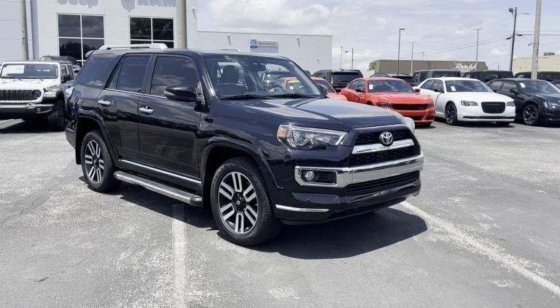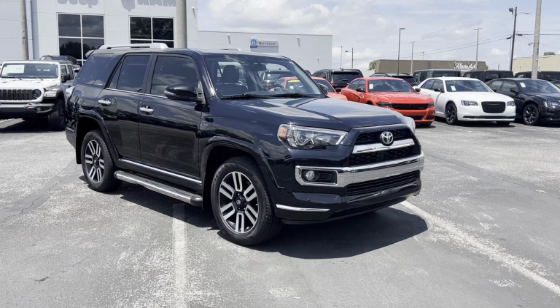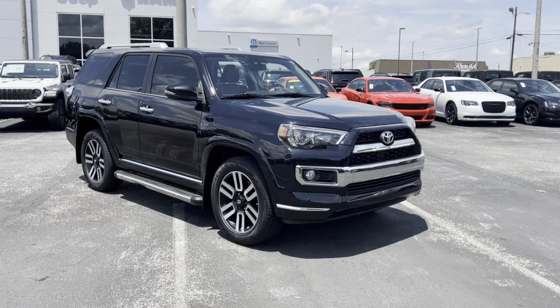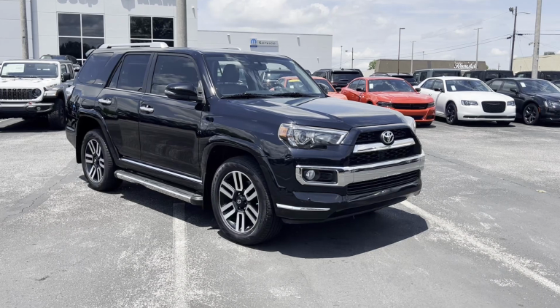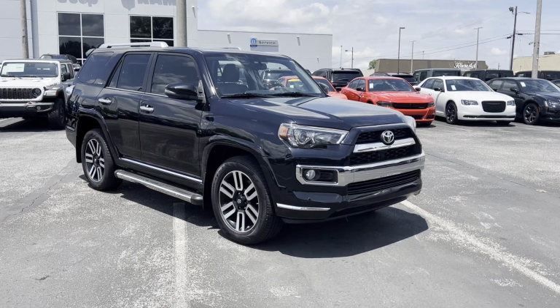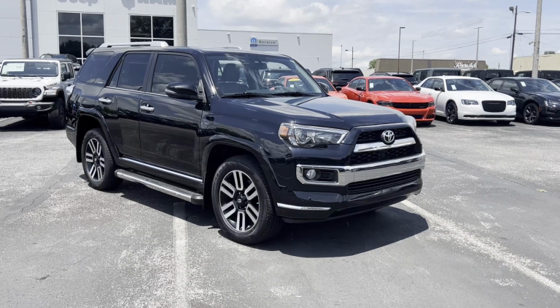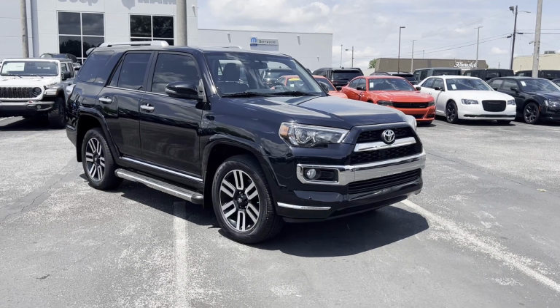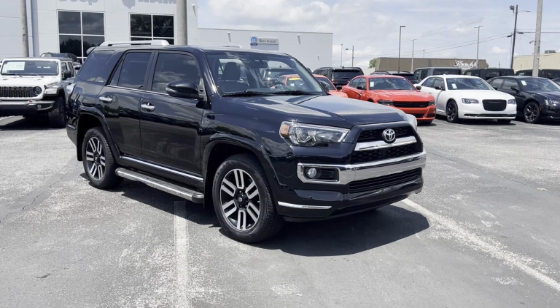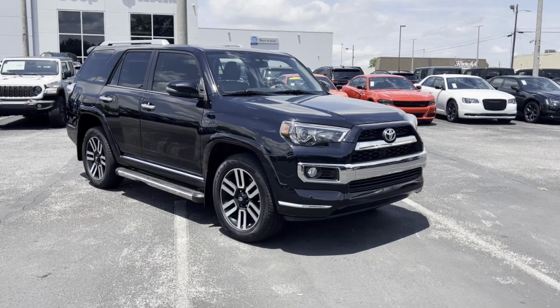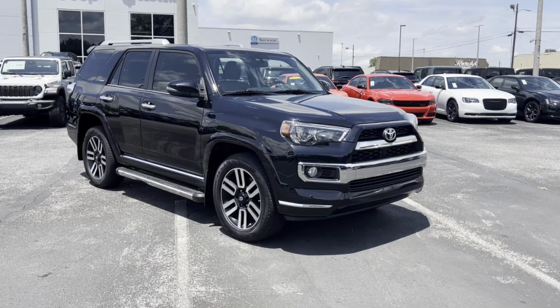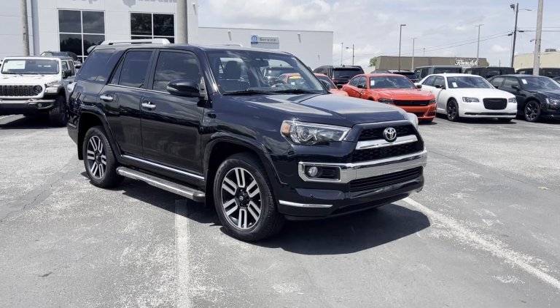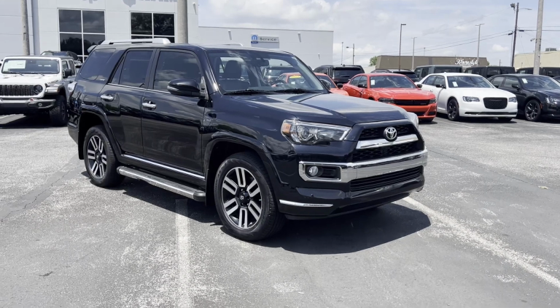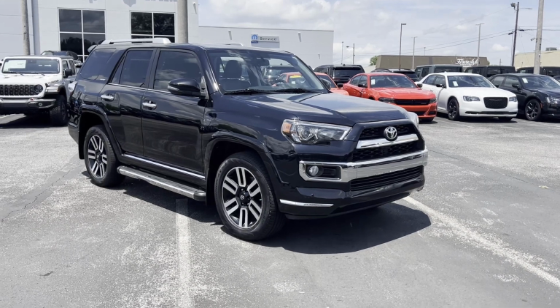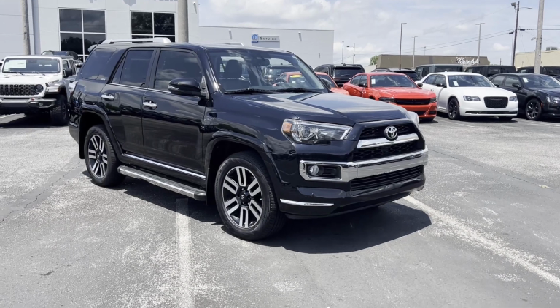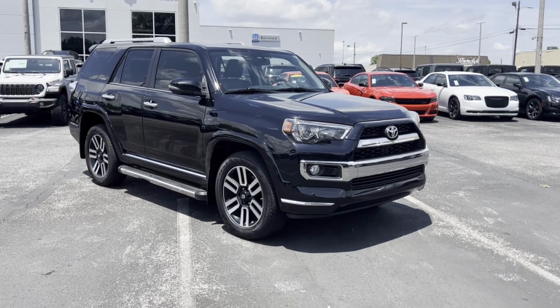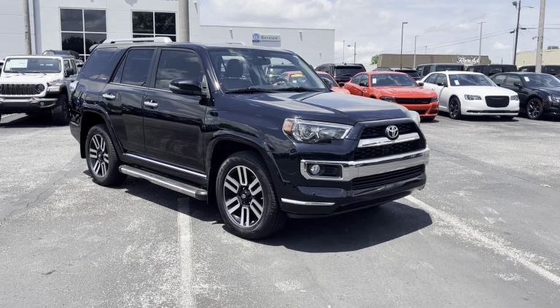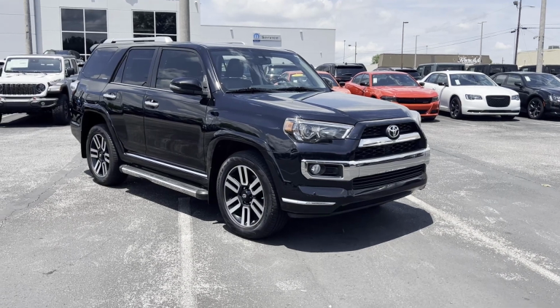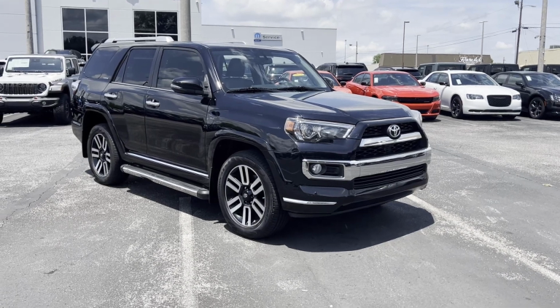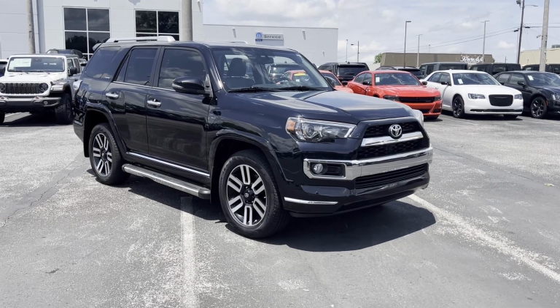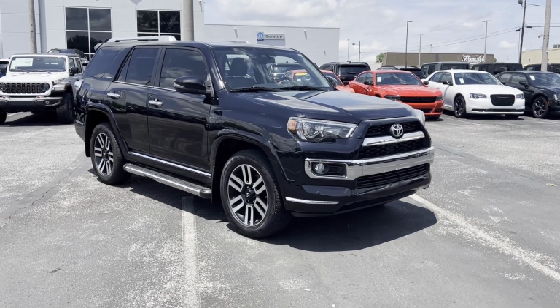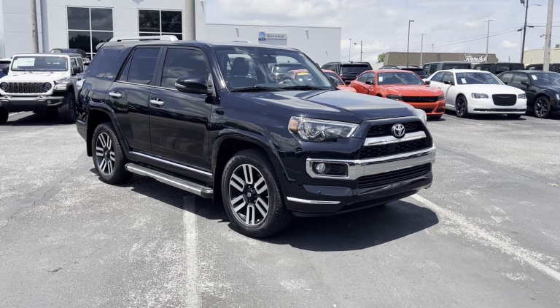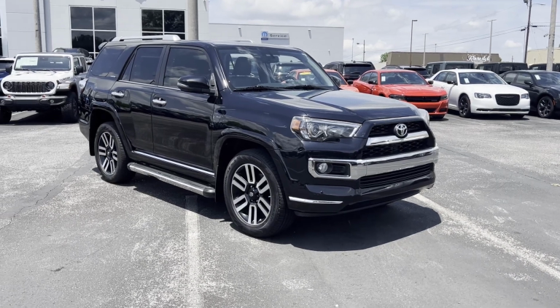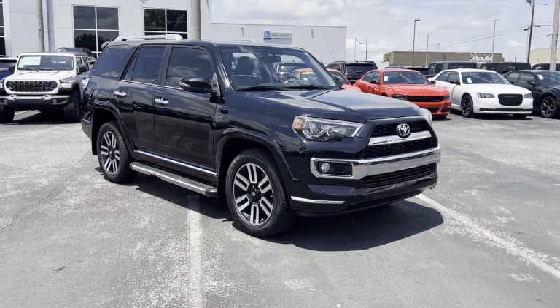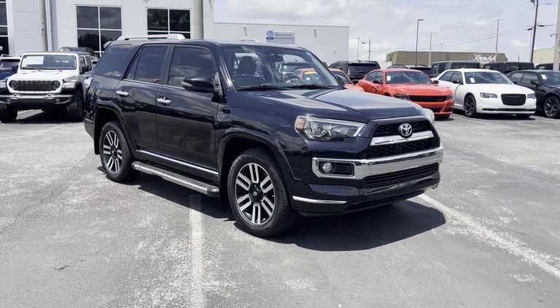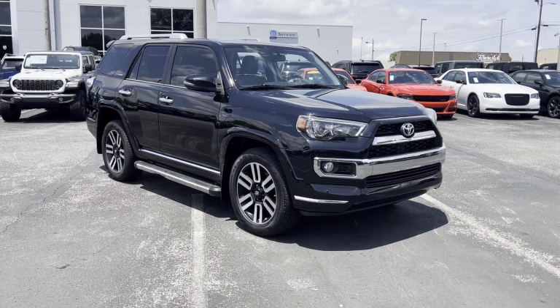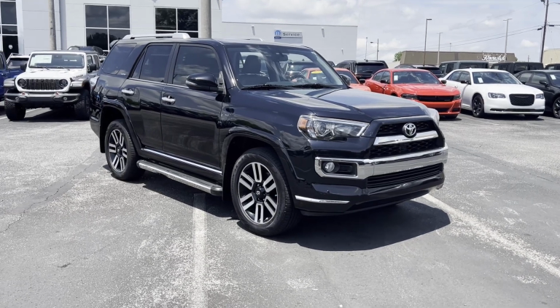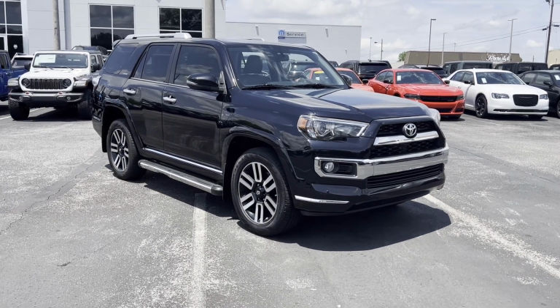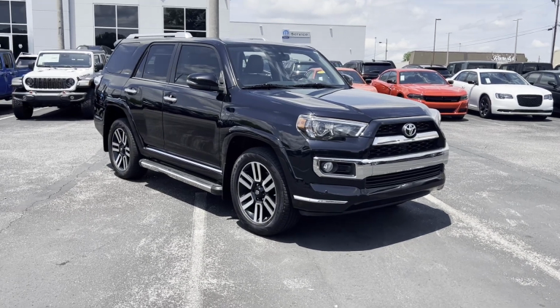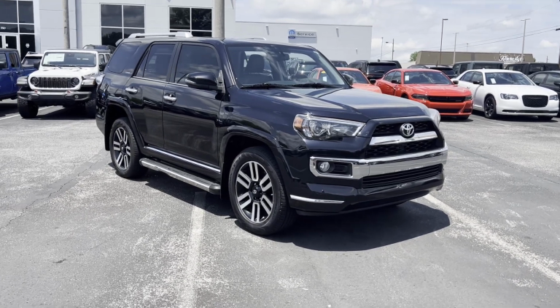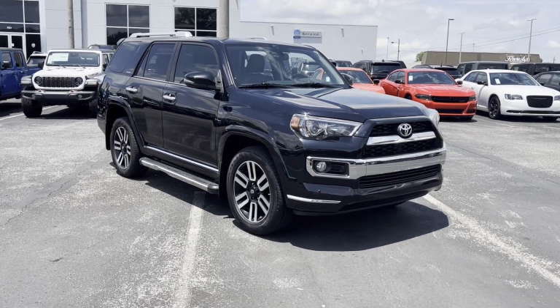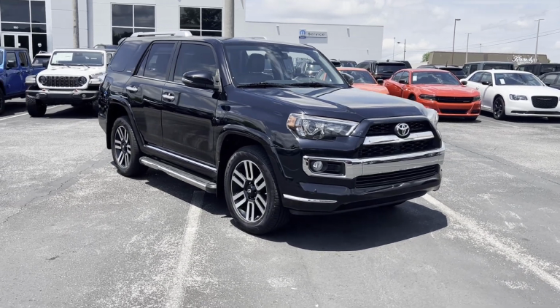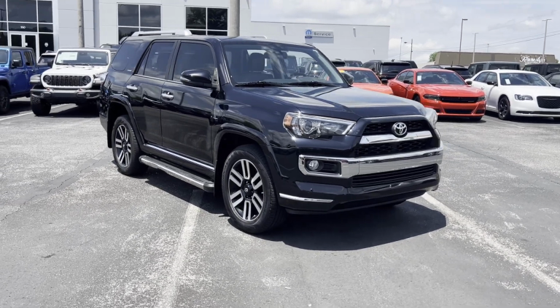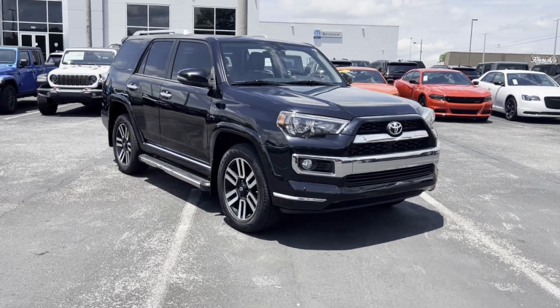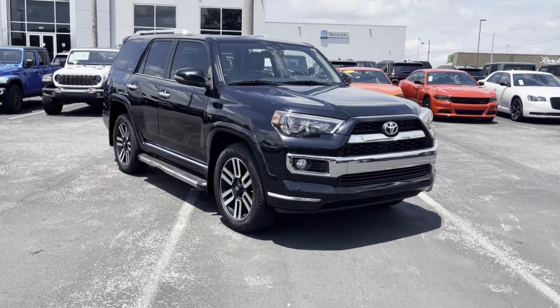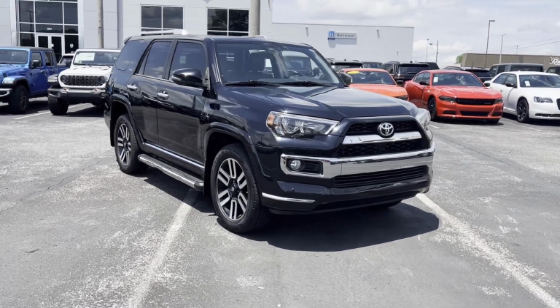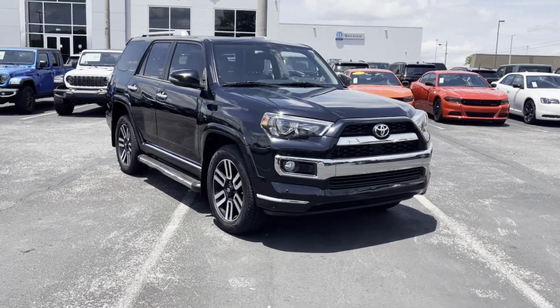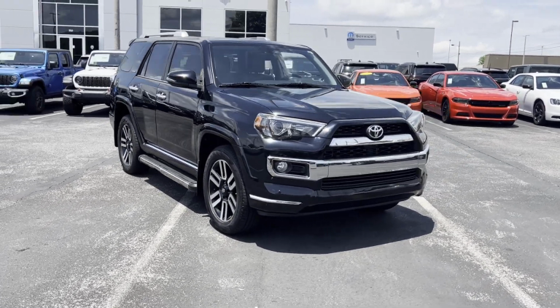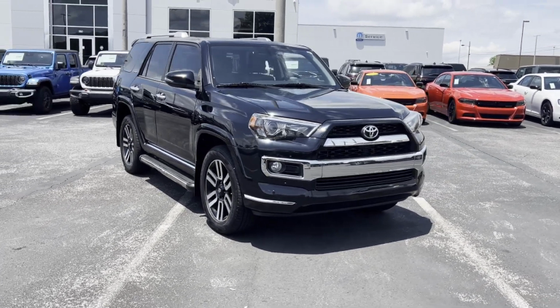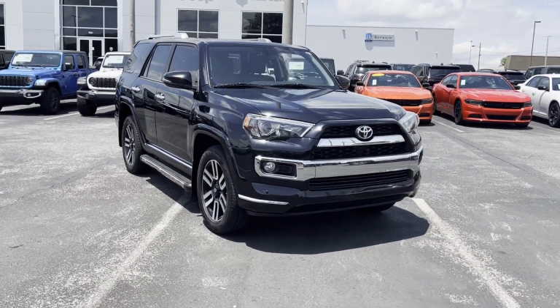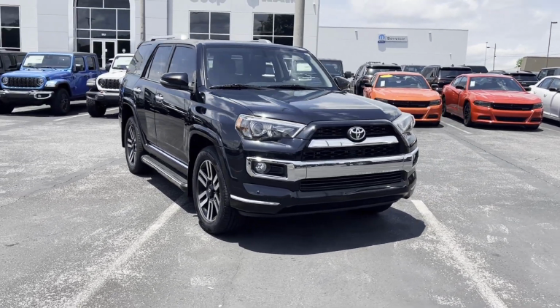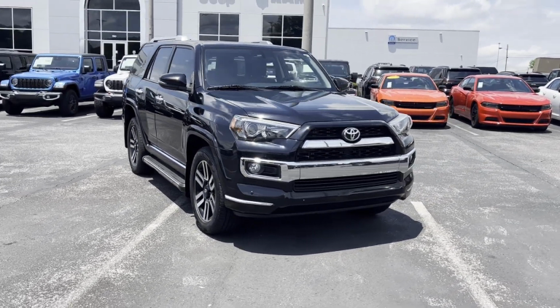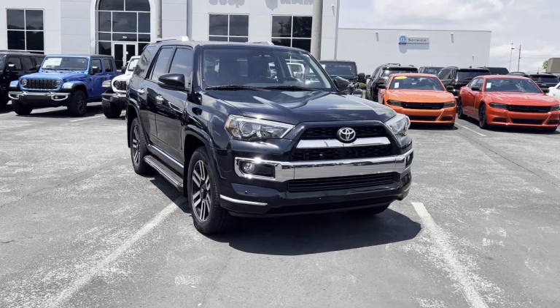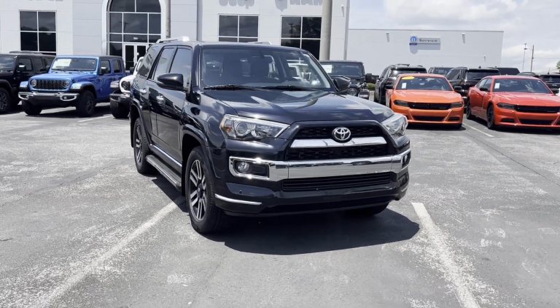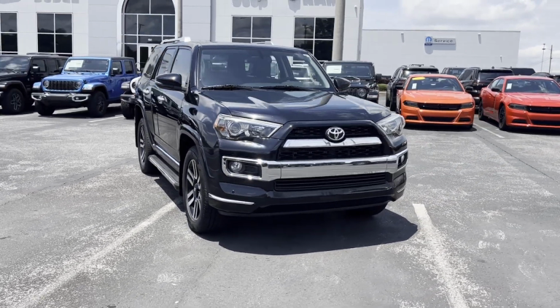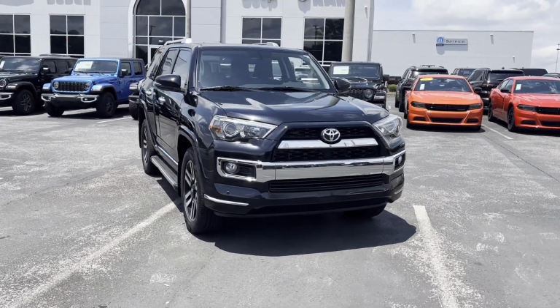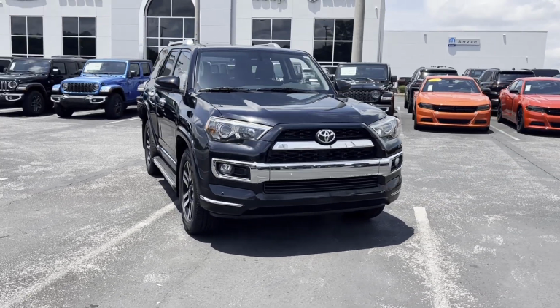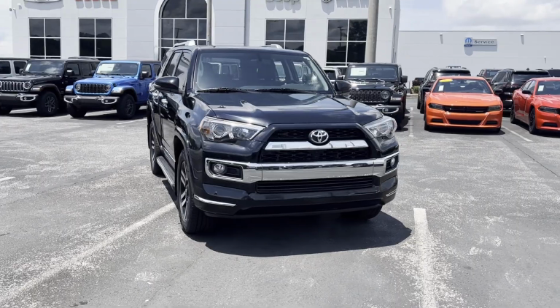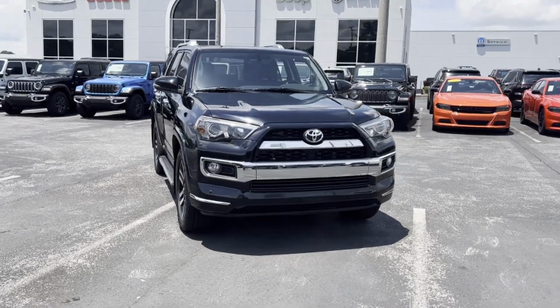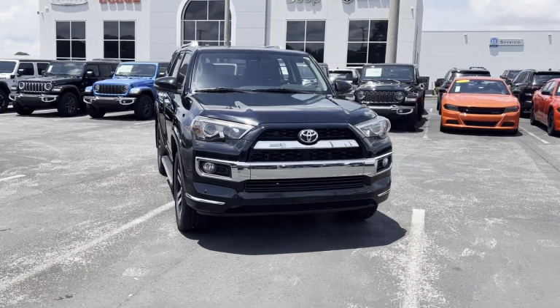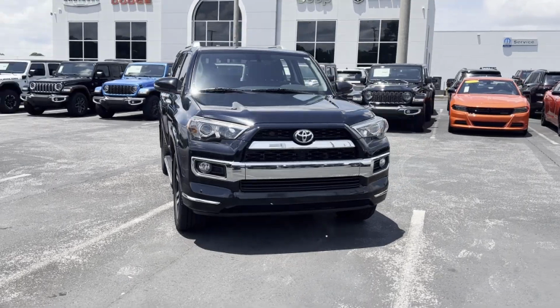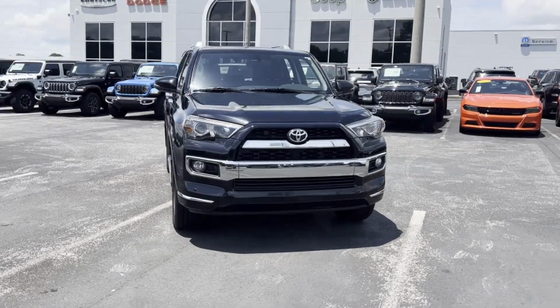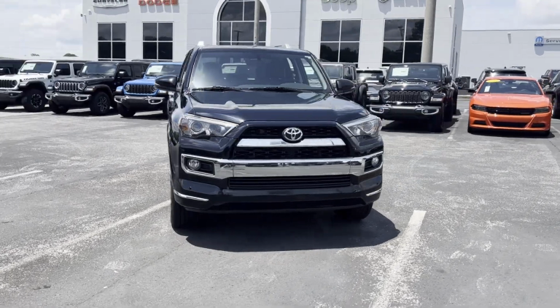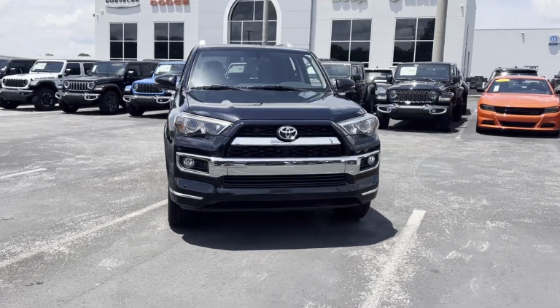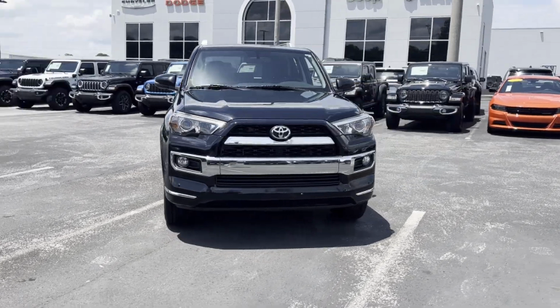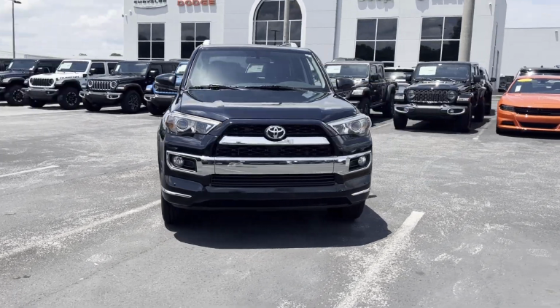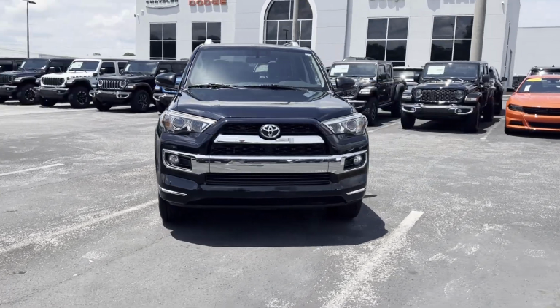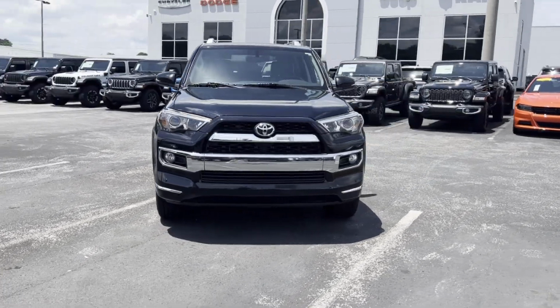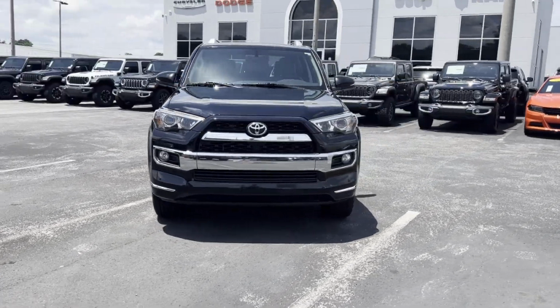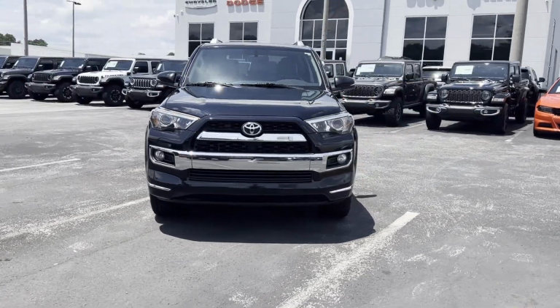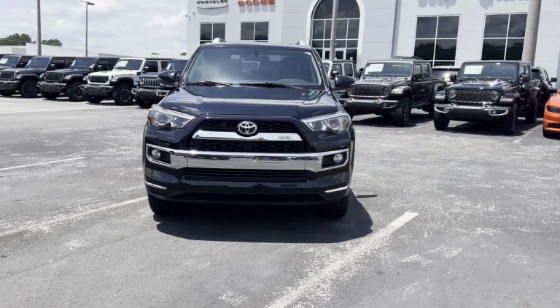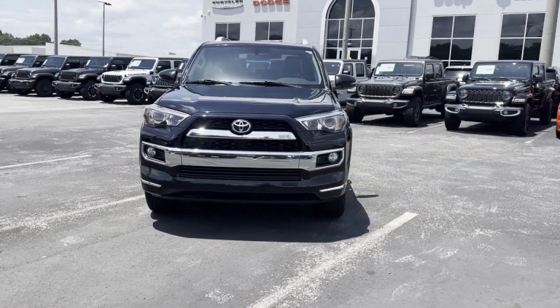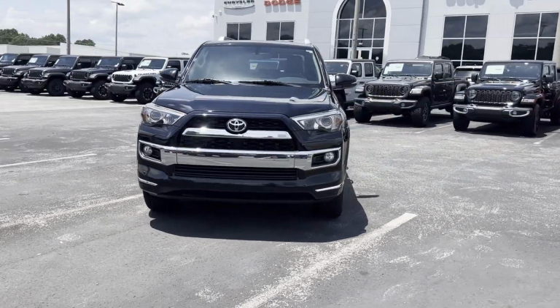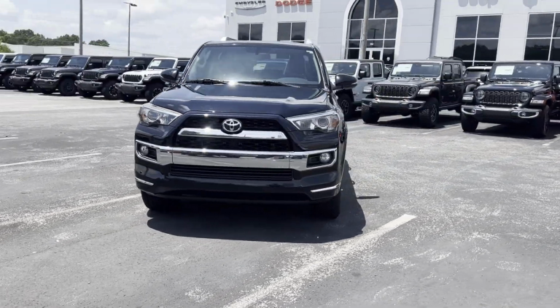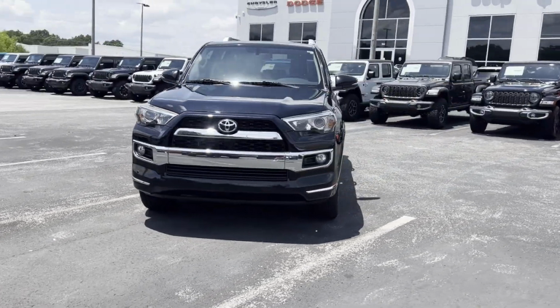2018 Toyota 4Runner. This SUV offers space as well as power and performance.